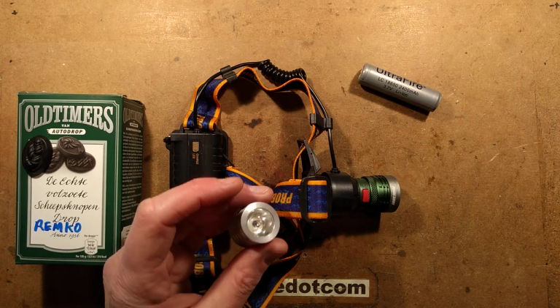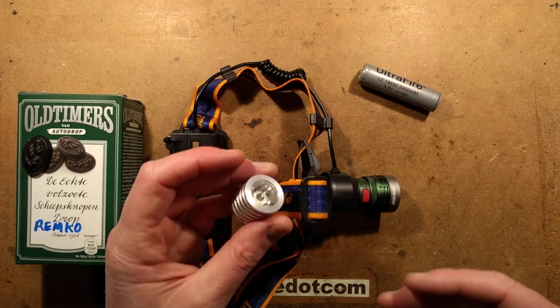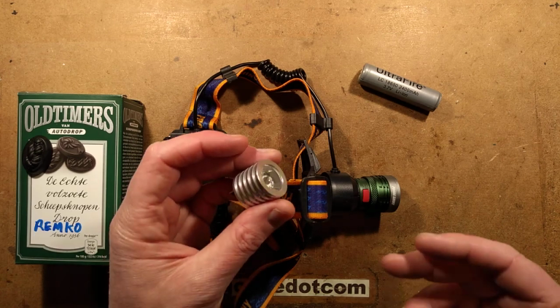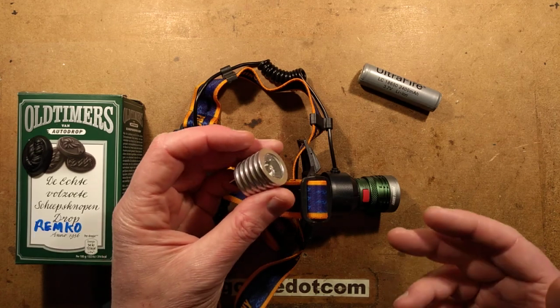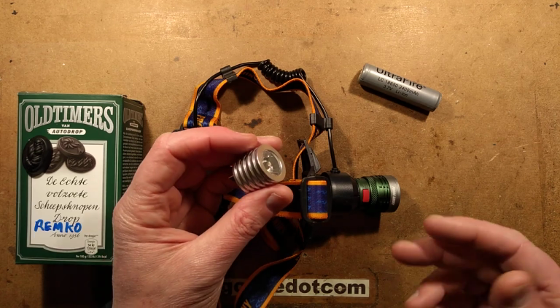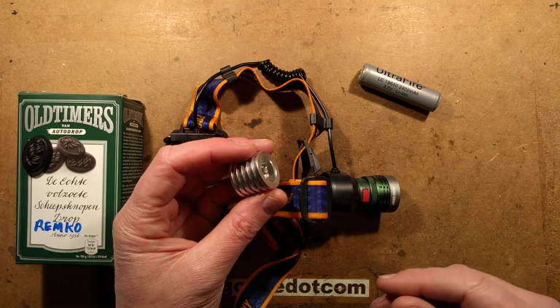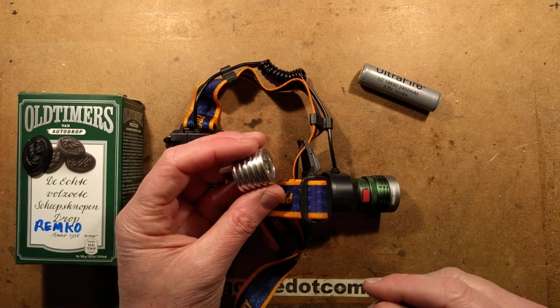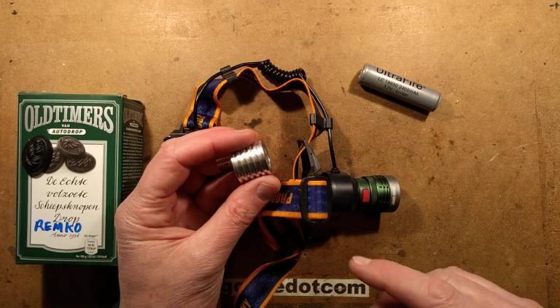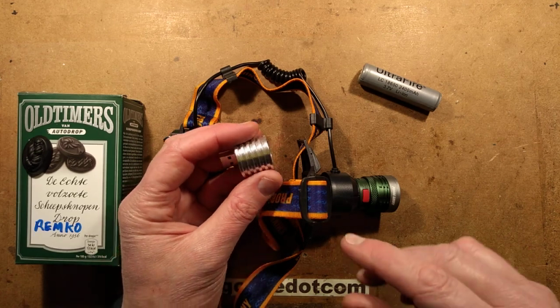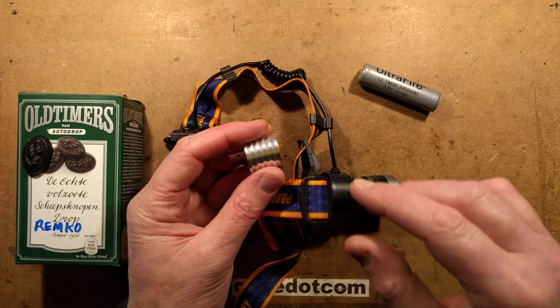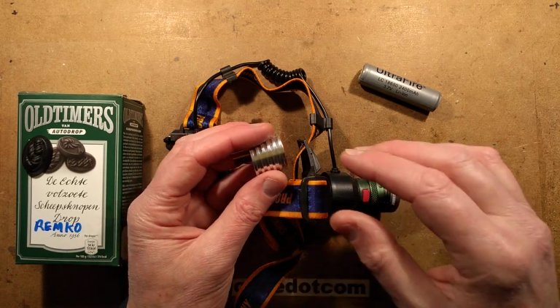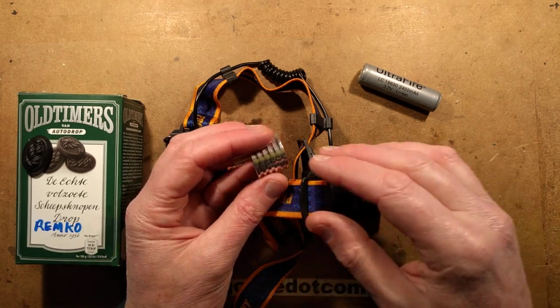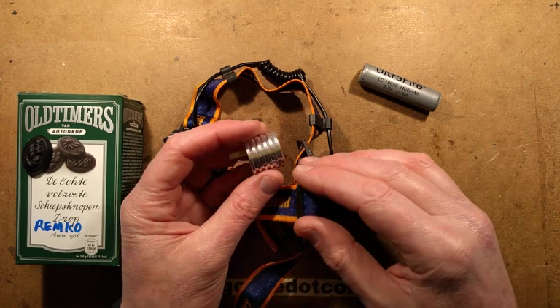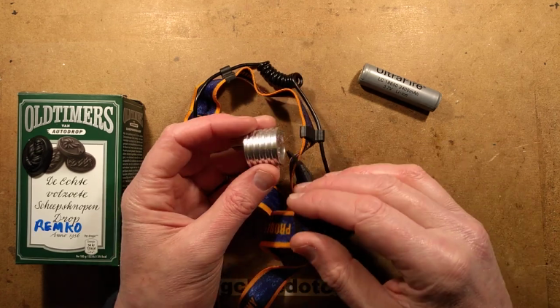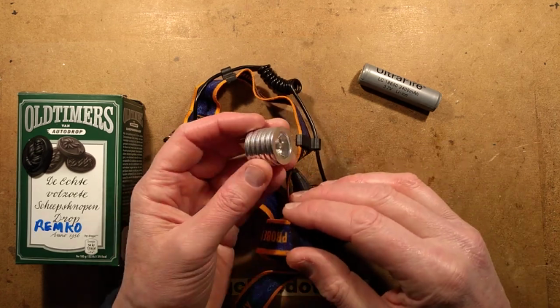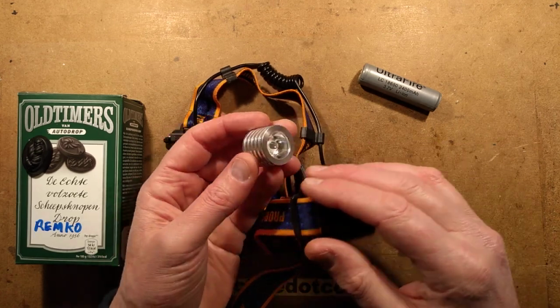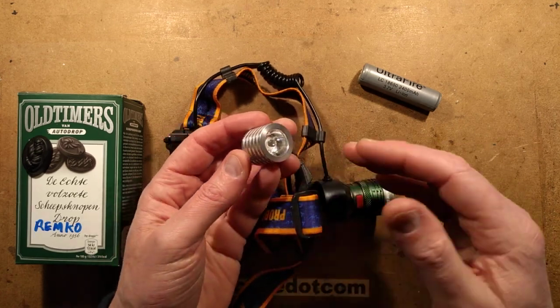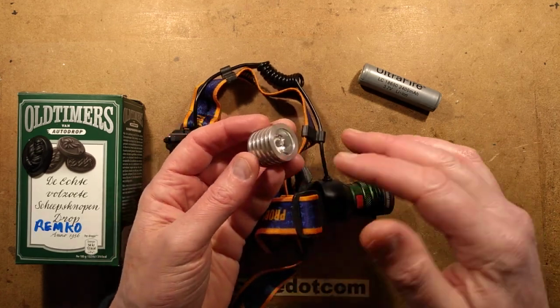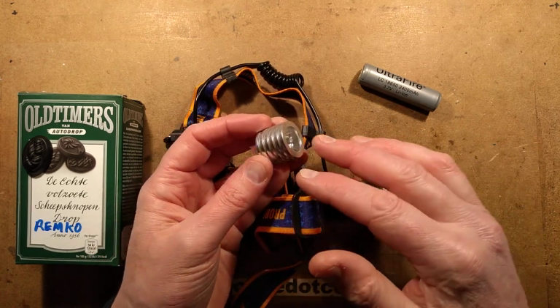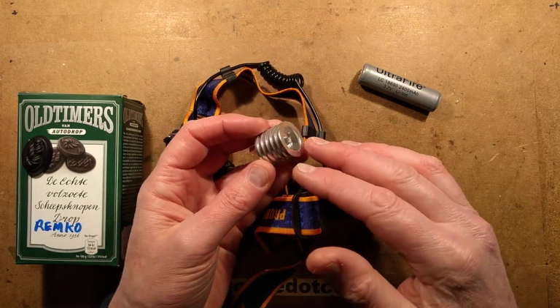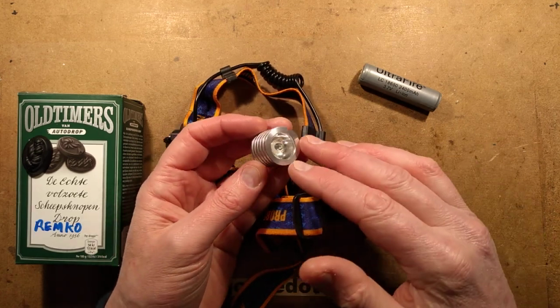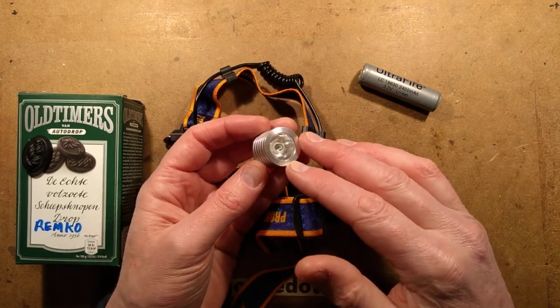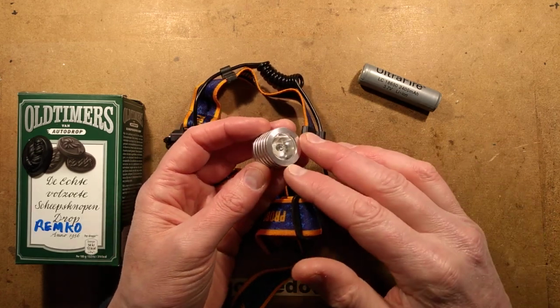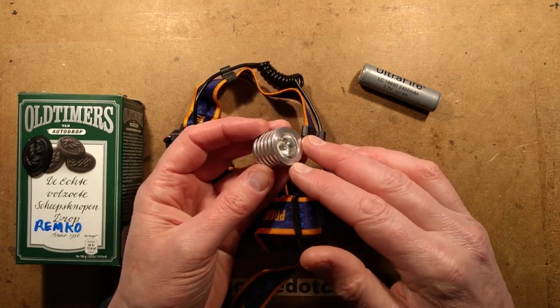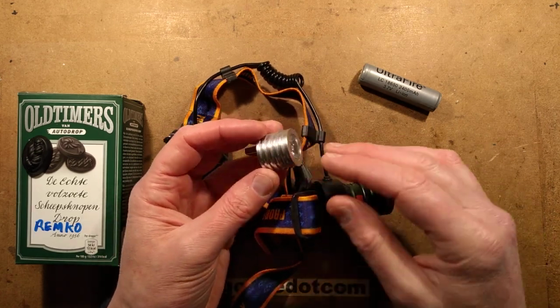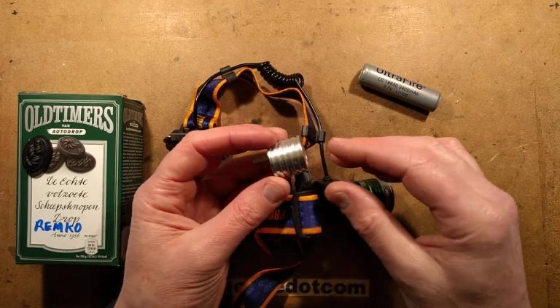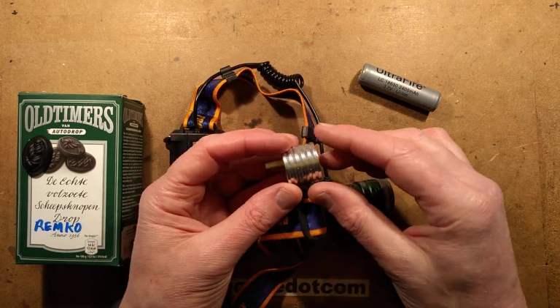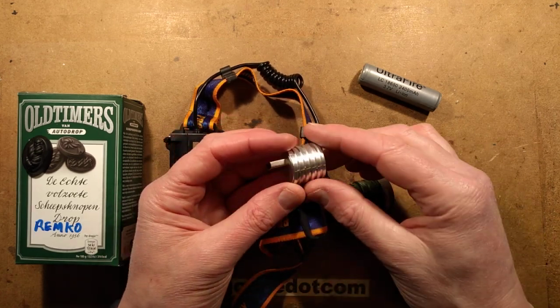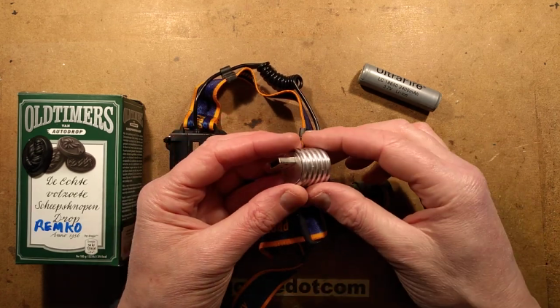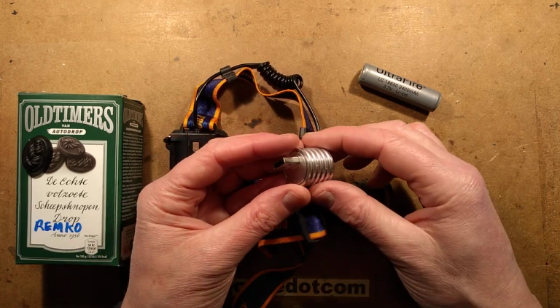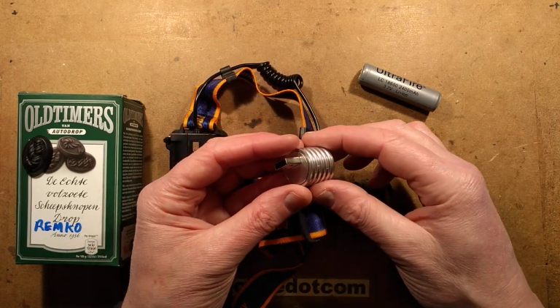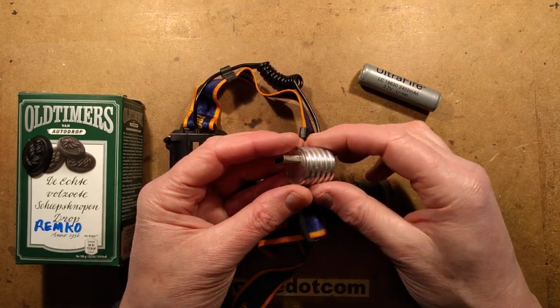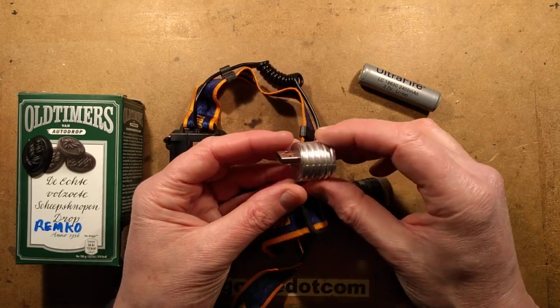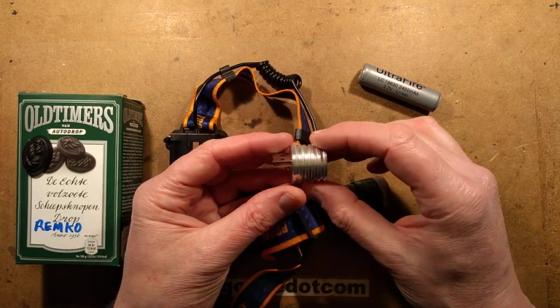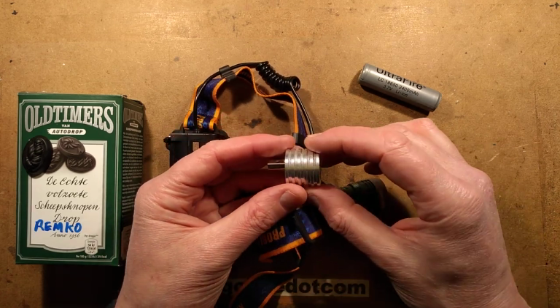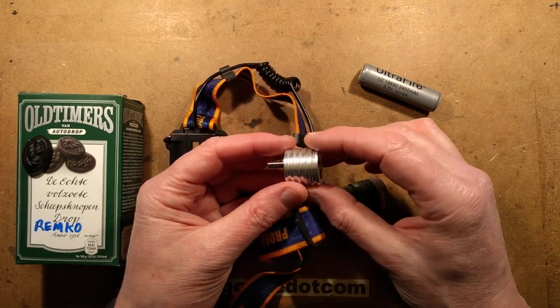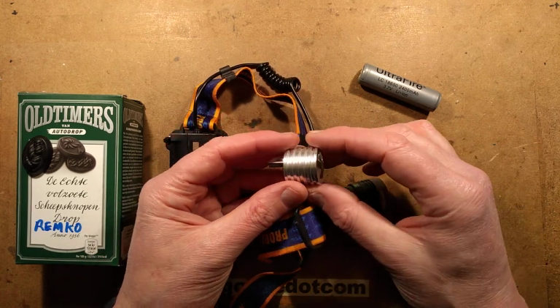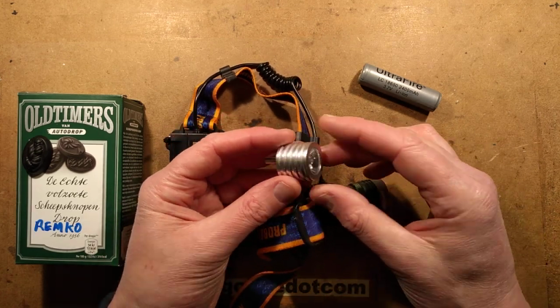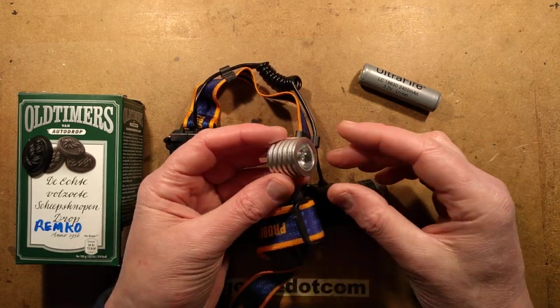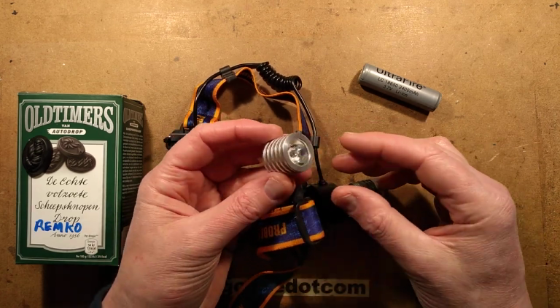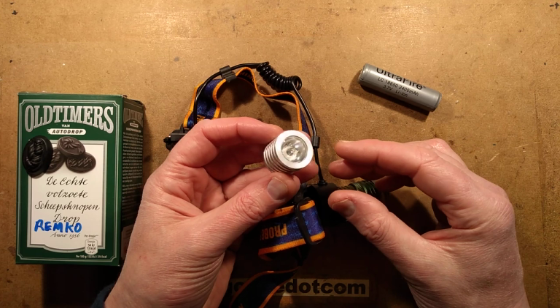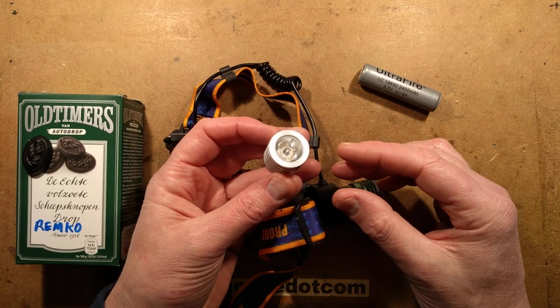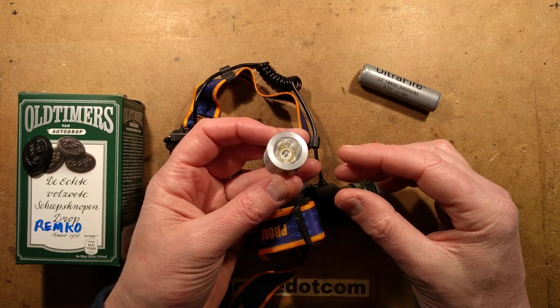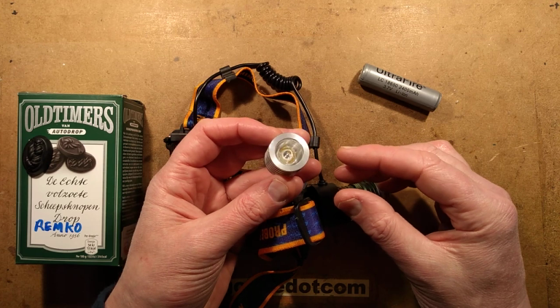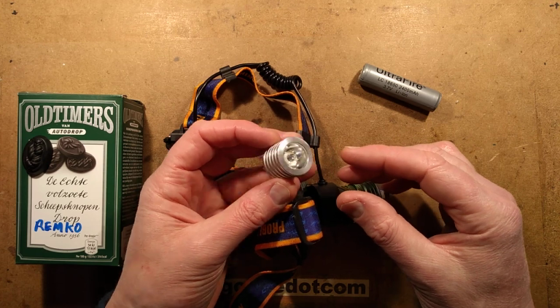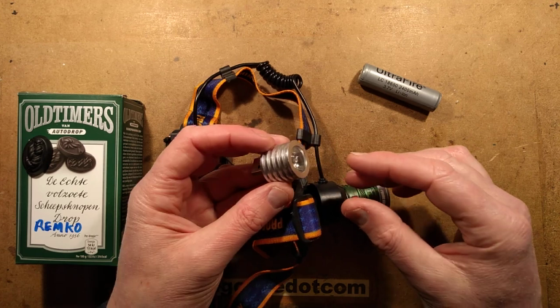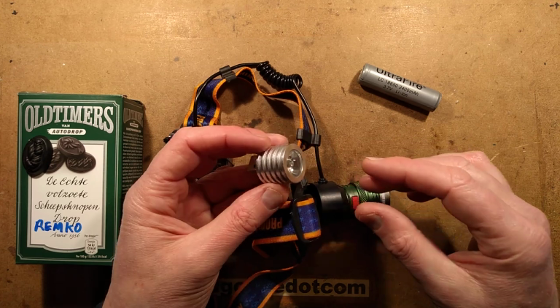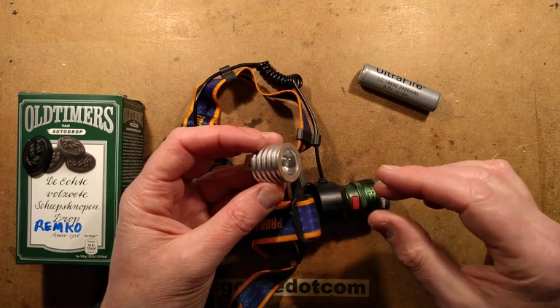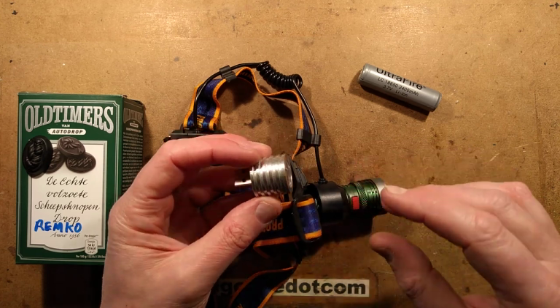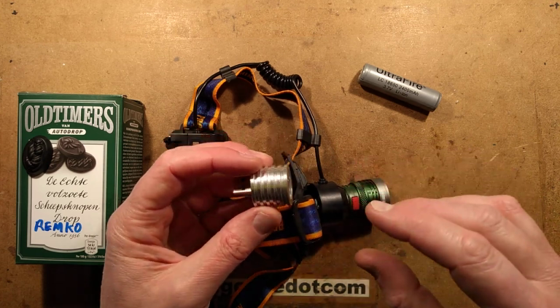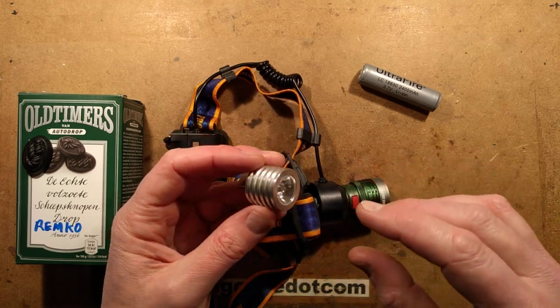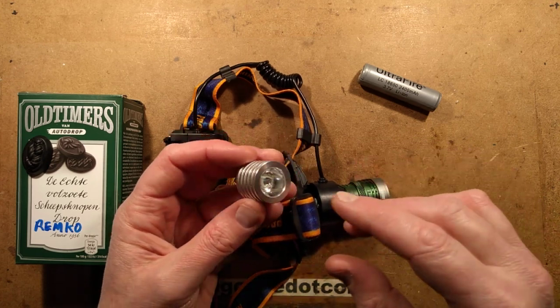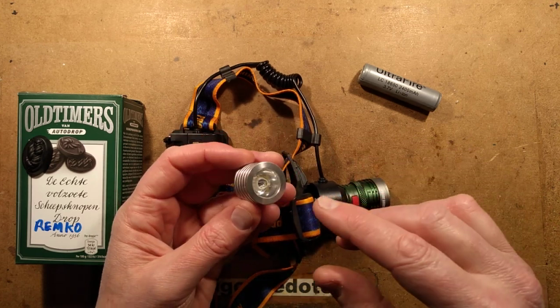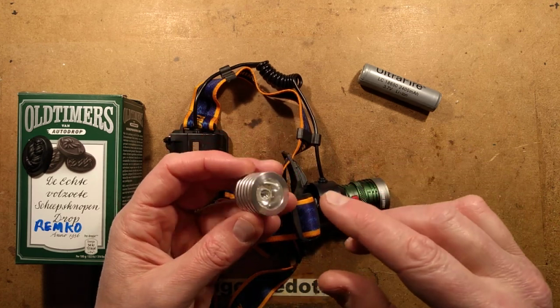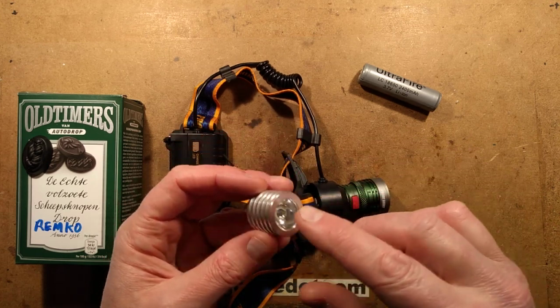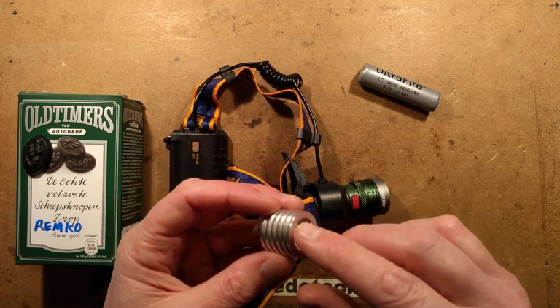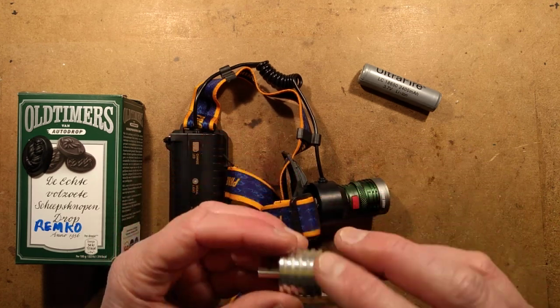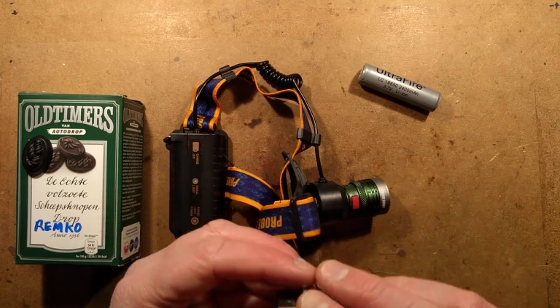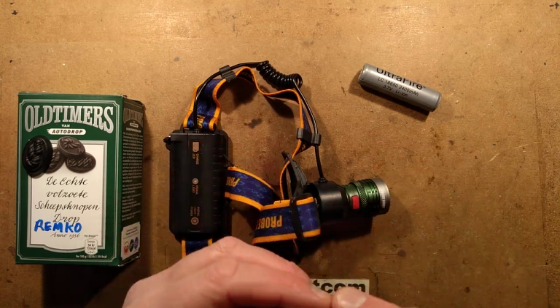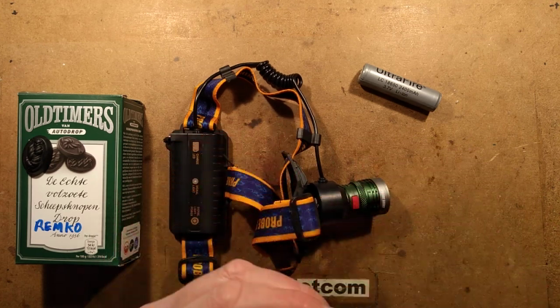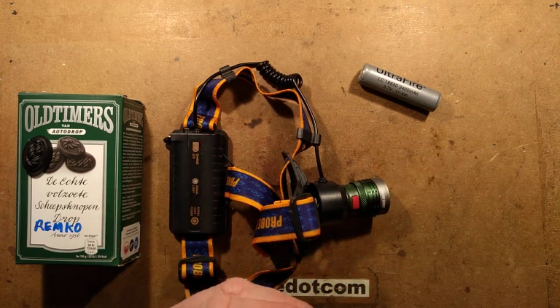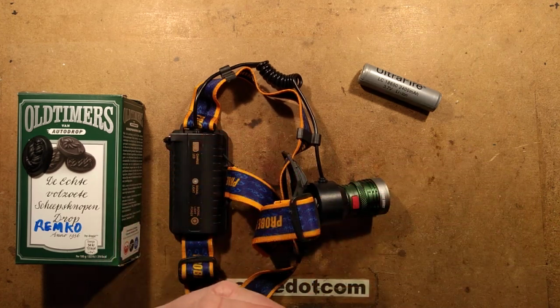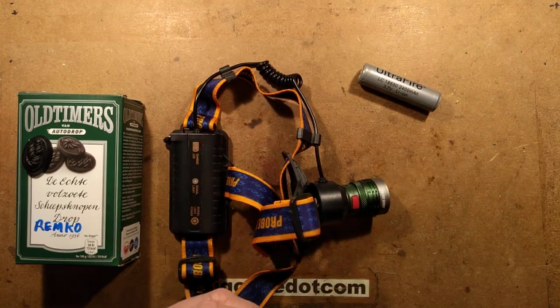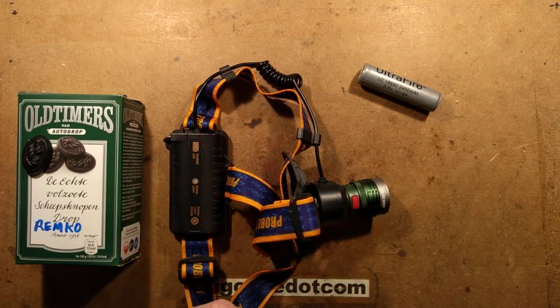In a recent video, I was showing how you can convert these little aluminium USB power bank LED lights by putting in a new LED chip.